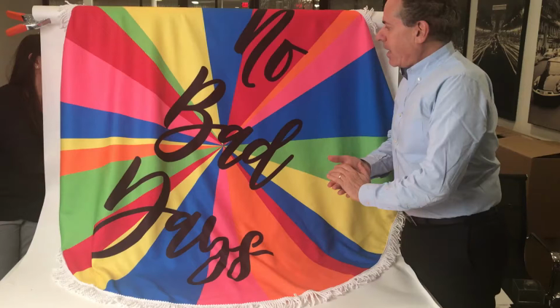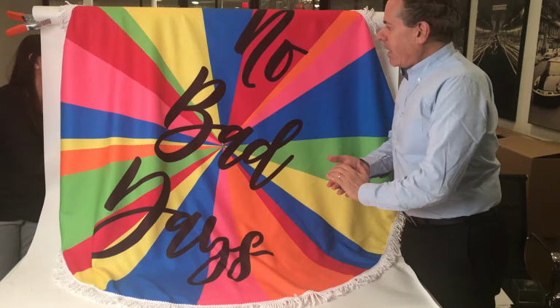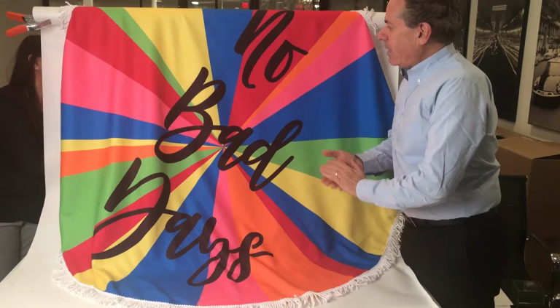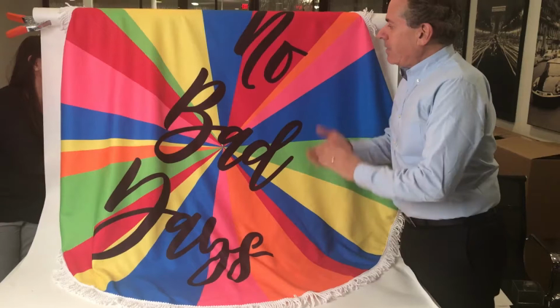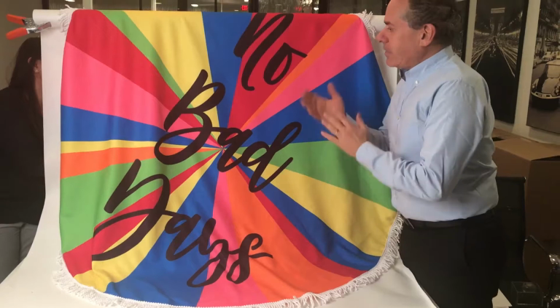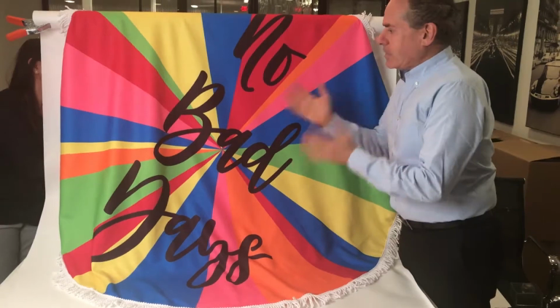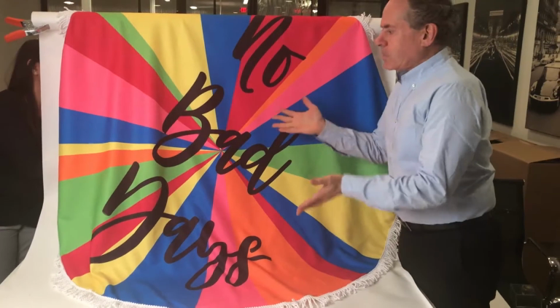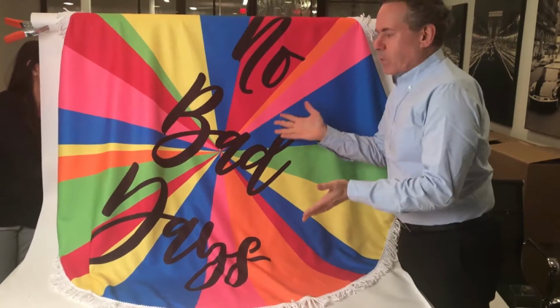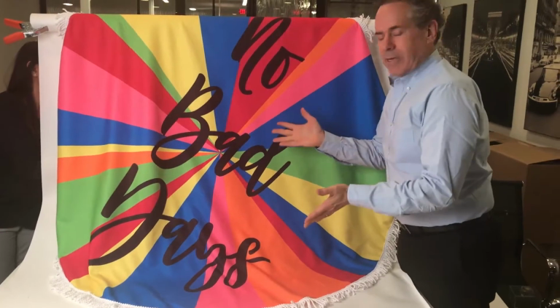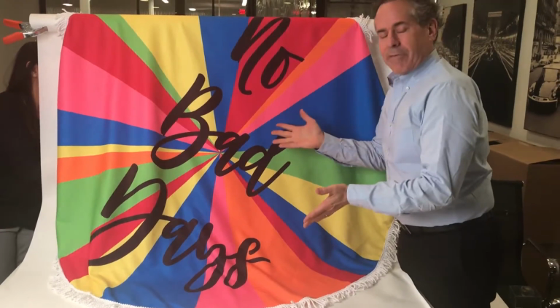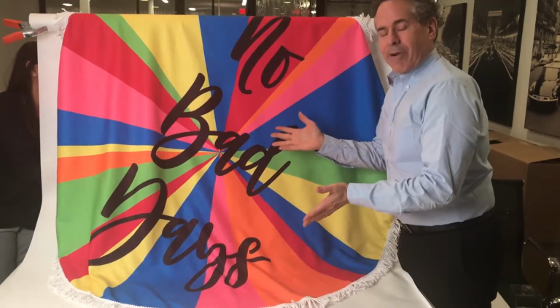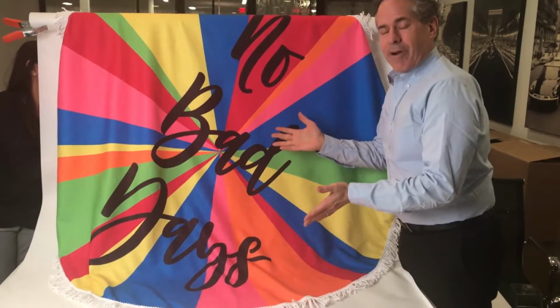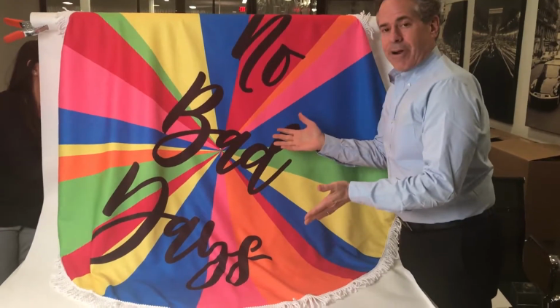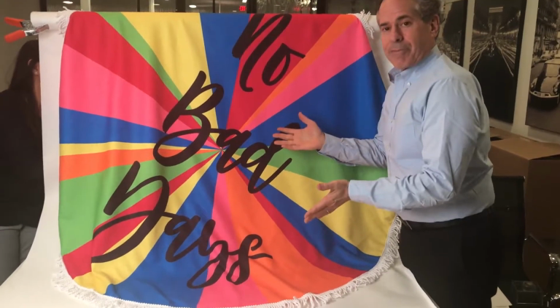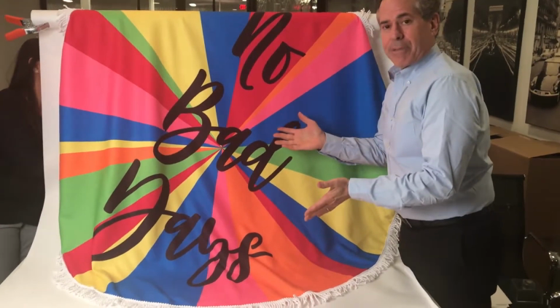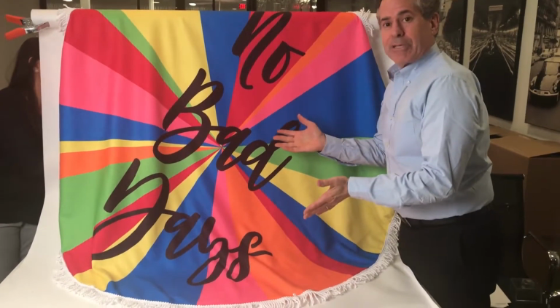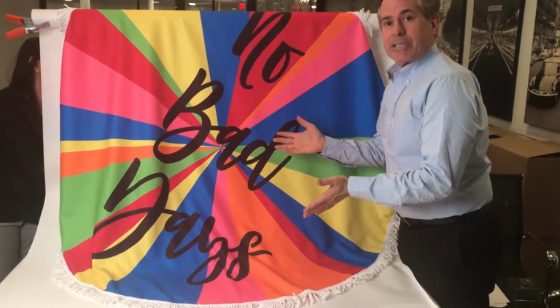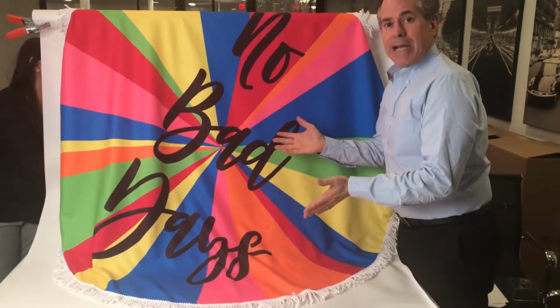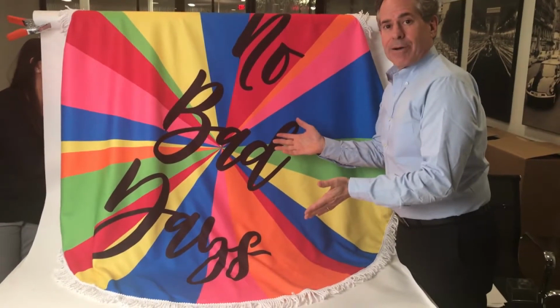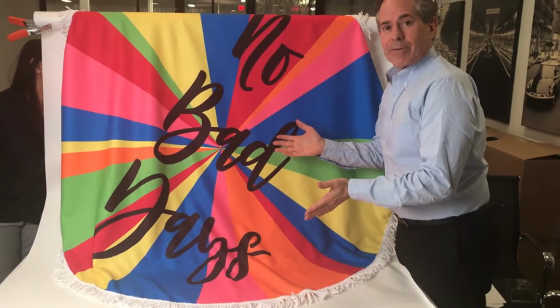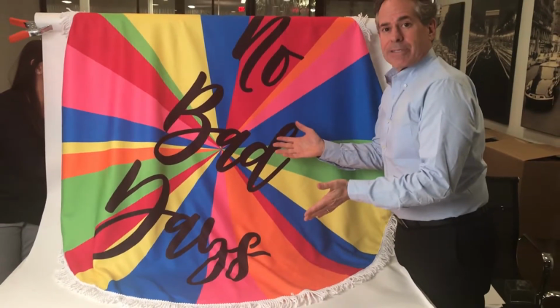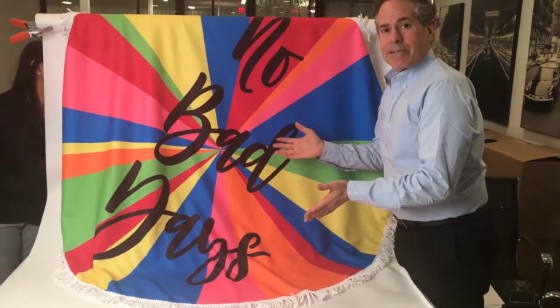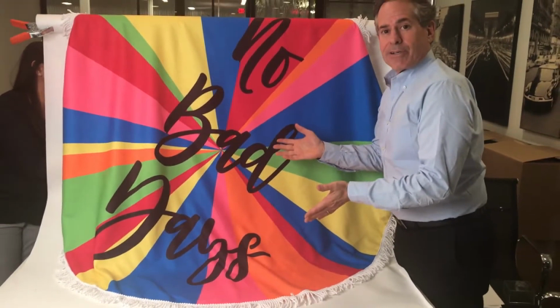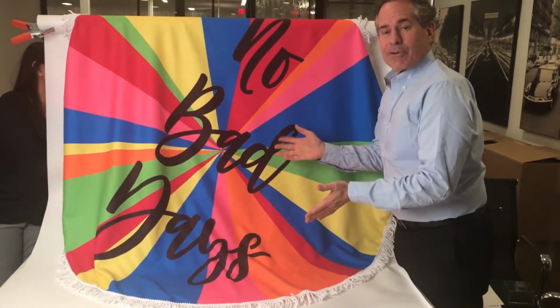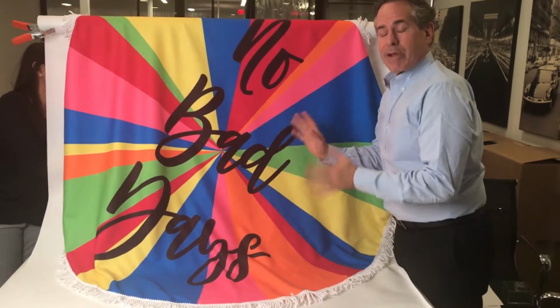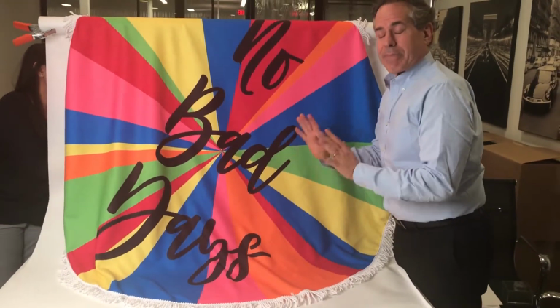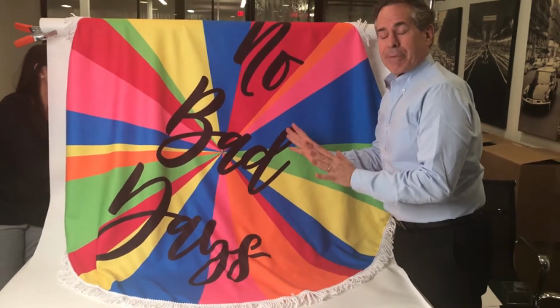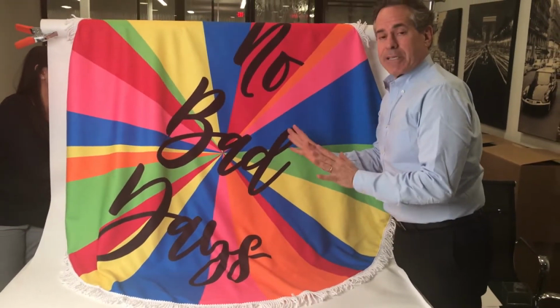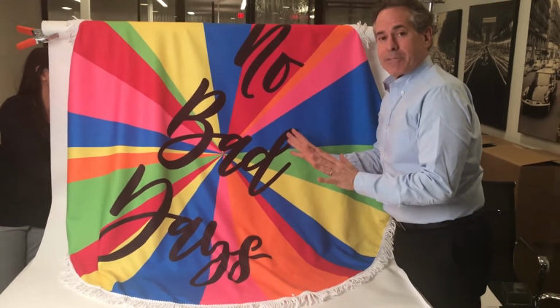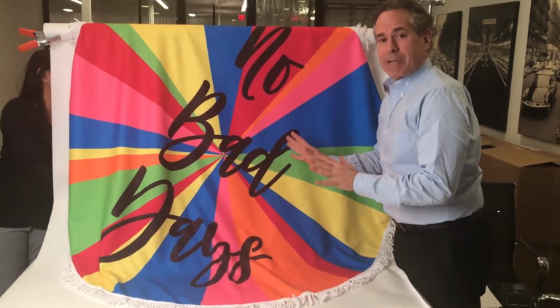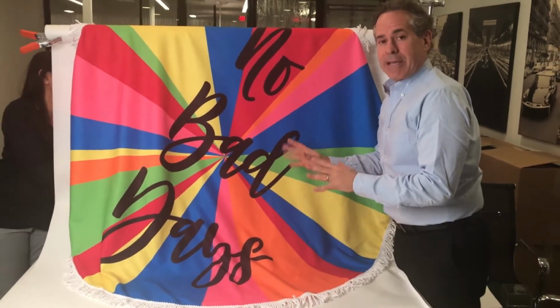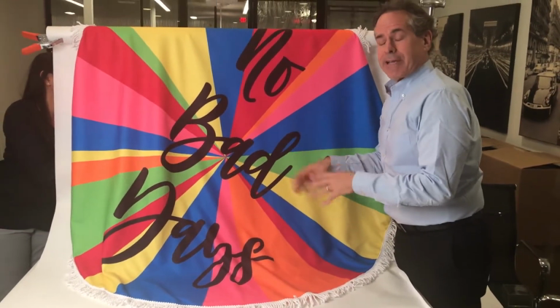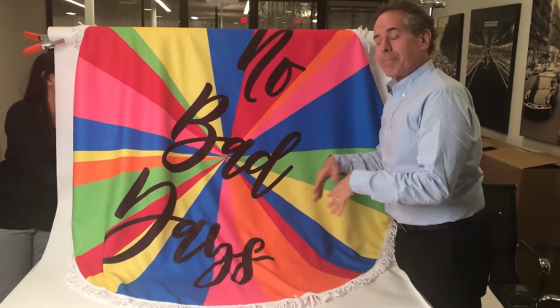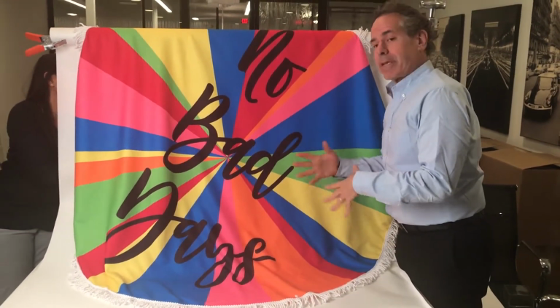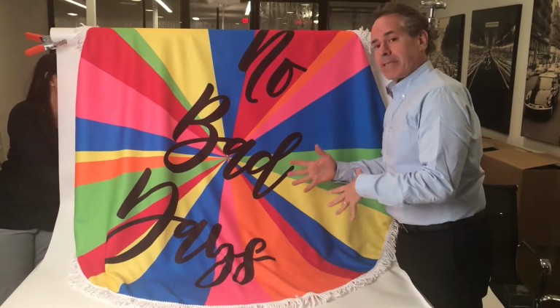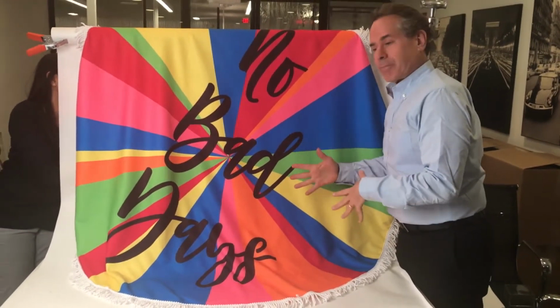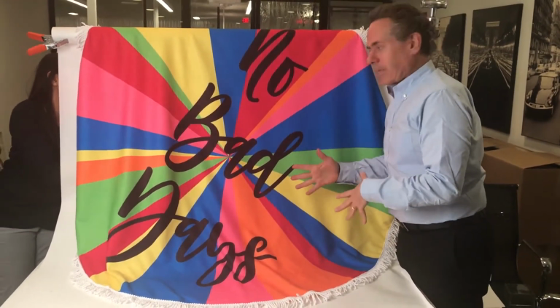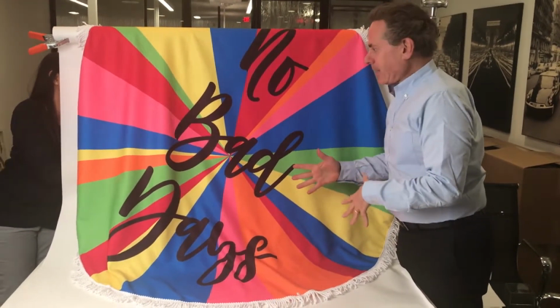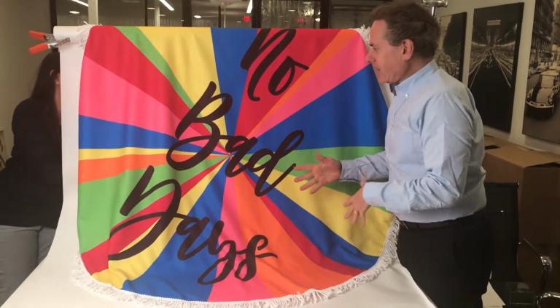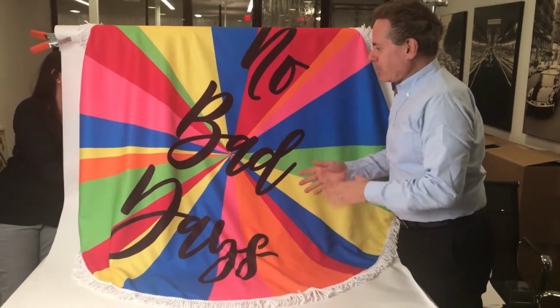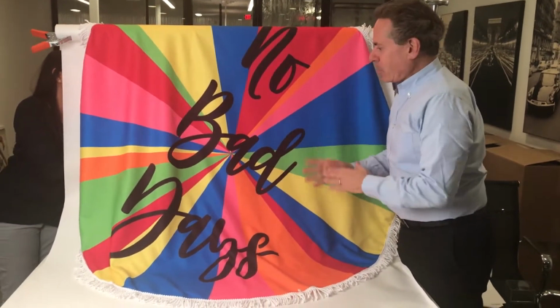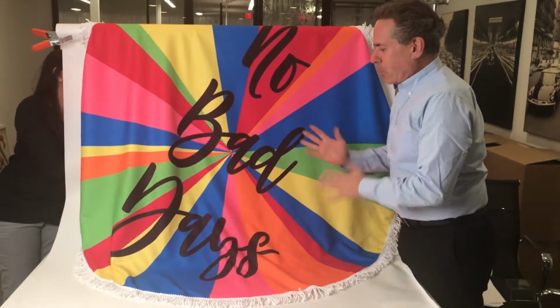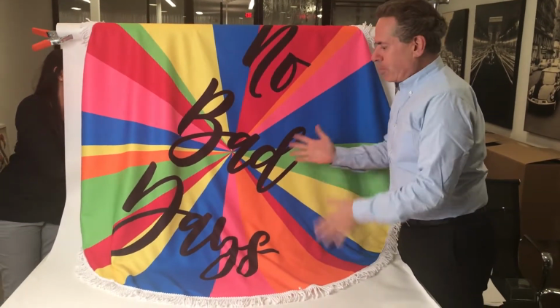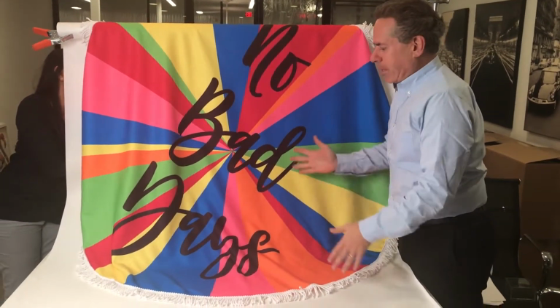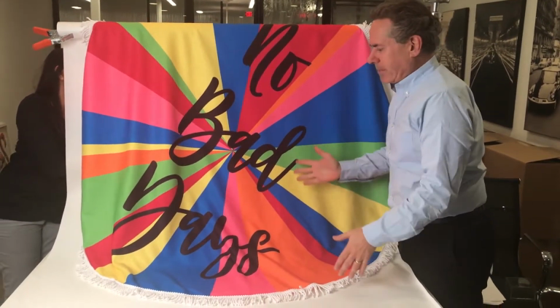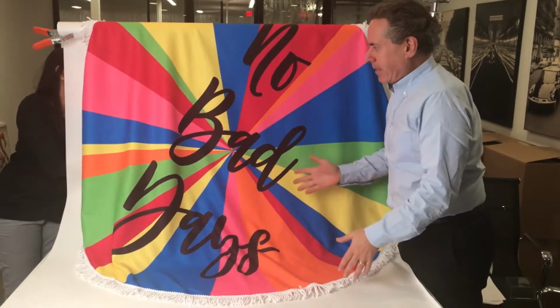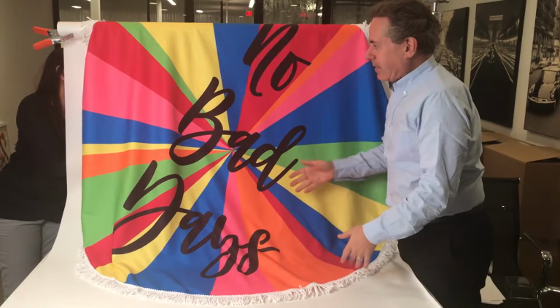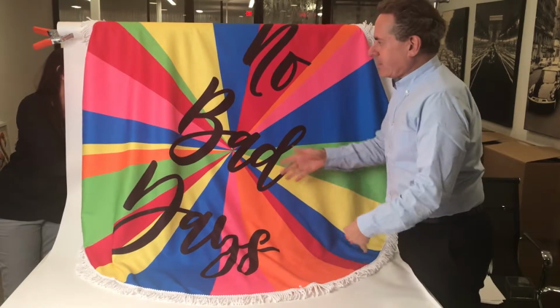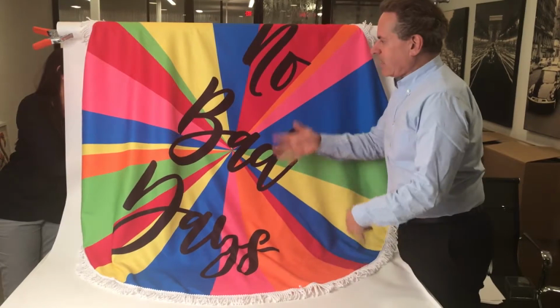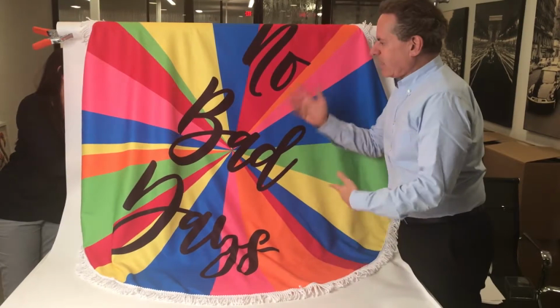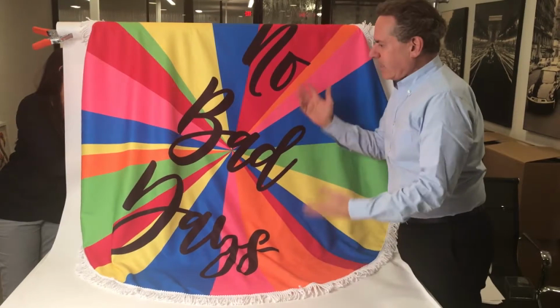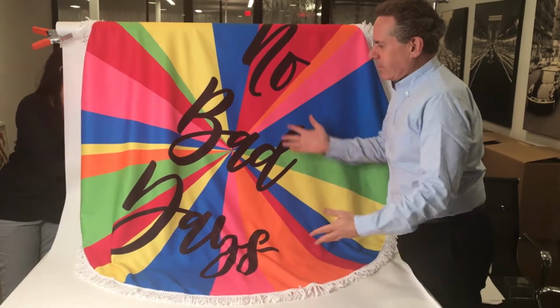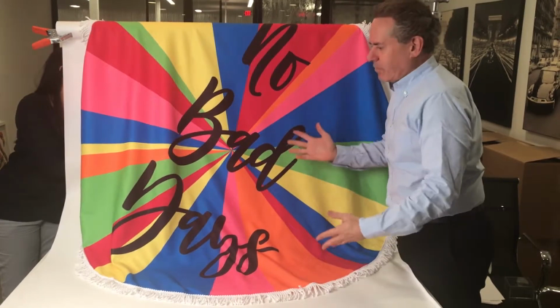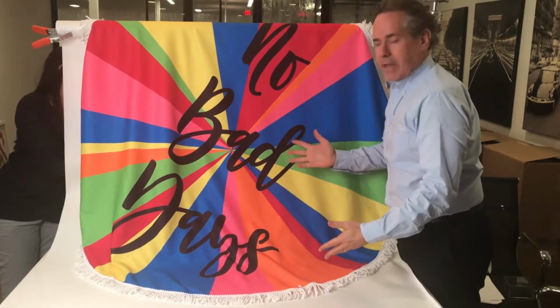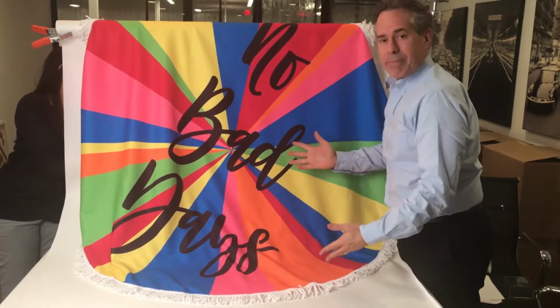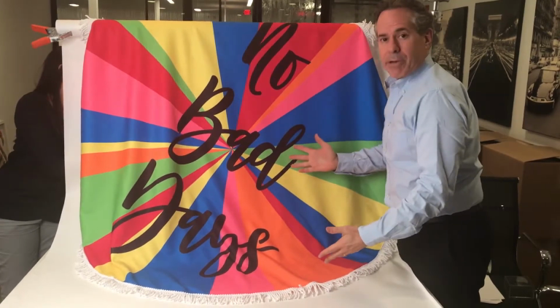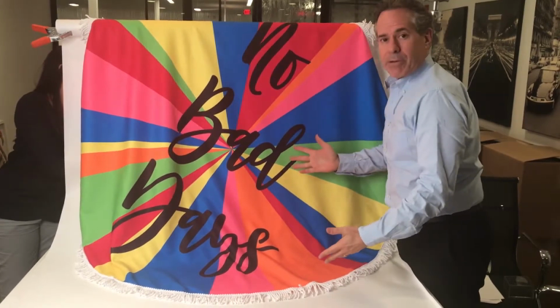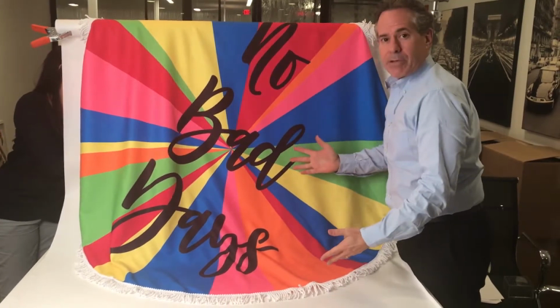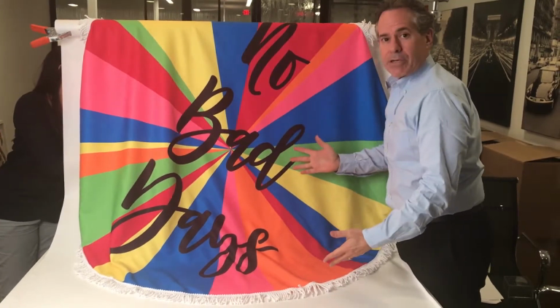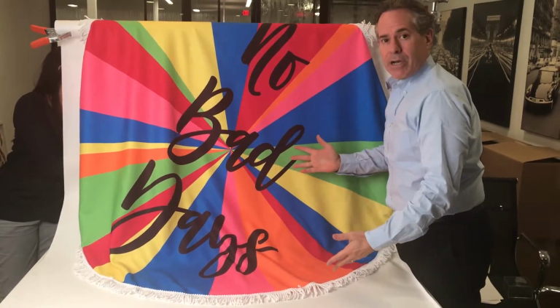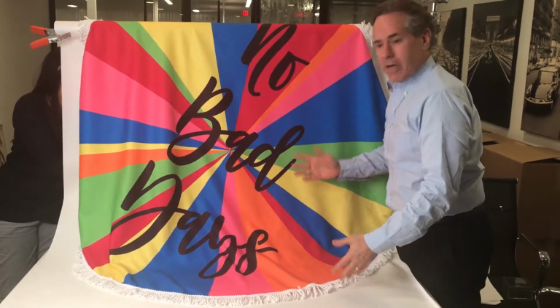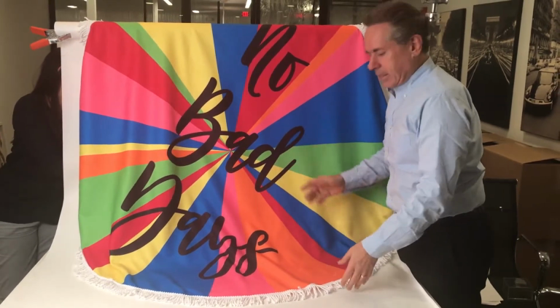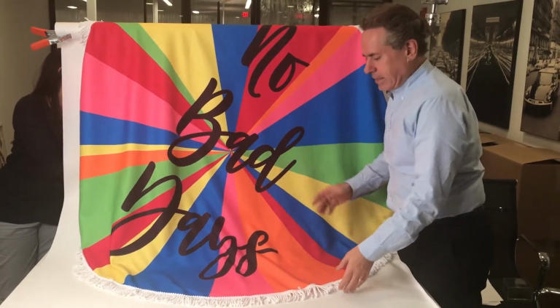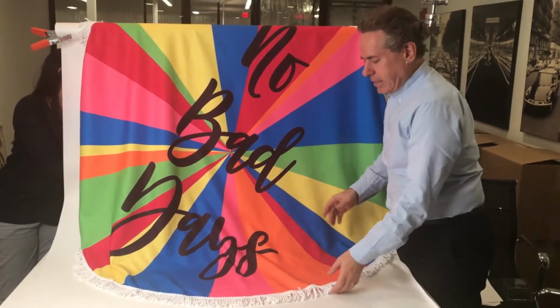This is one of our beach towels here — great beach blanket, picnic blanket. No bad days. I love the rainbow look on it.